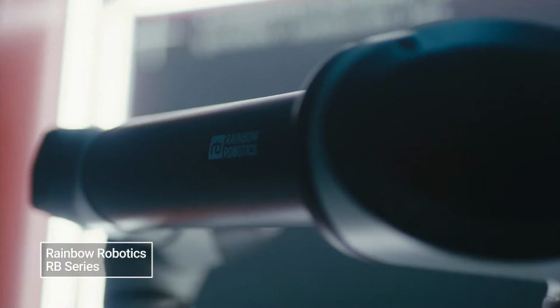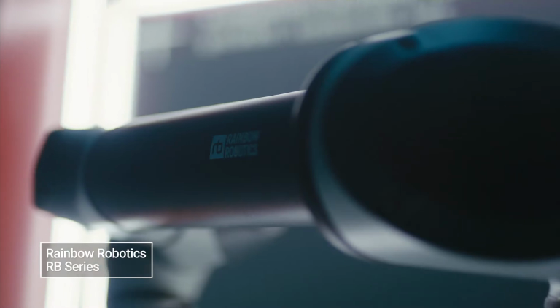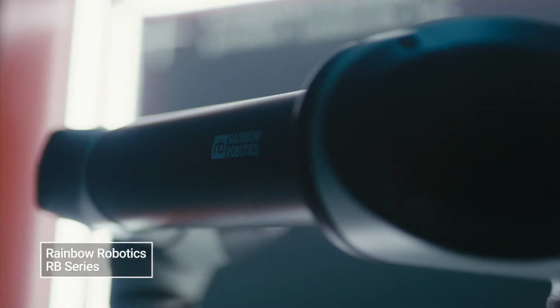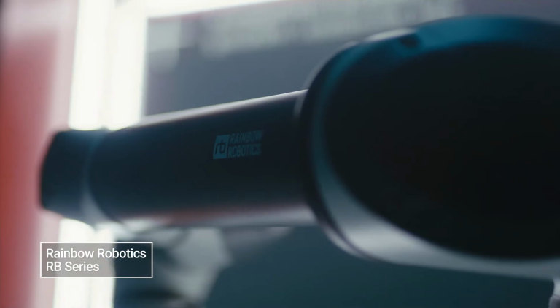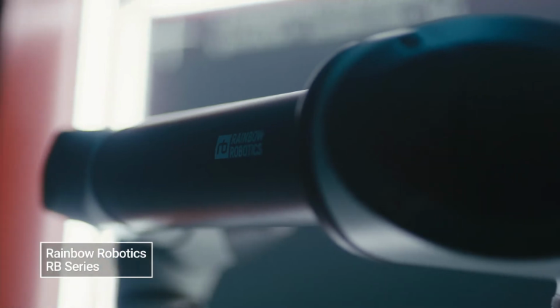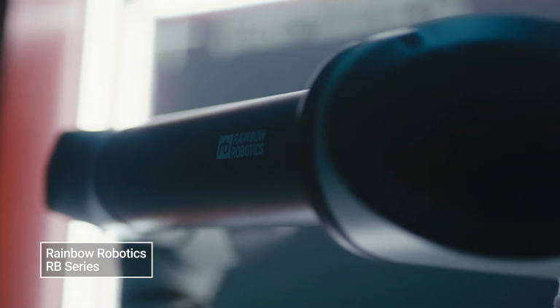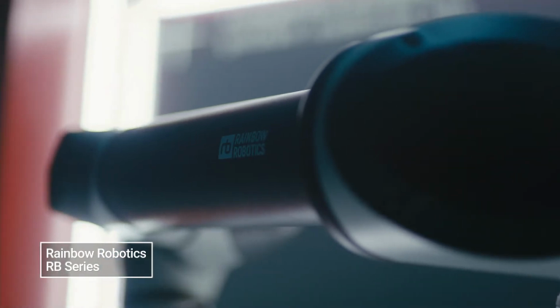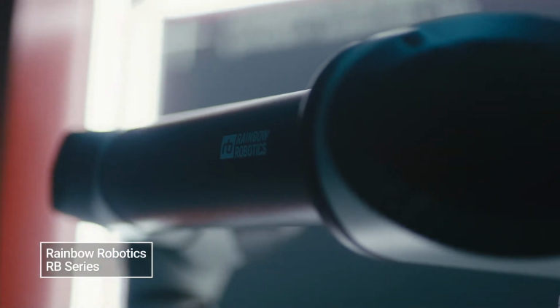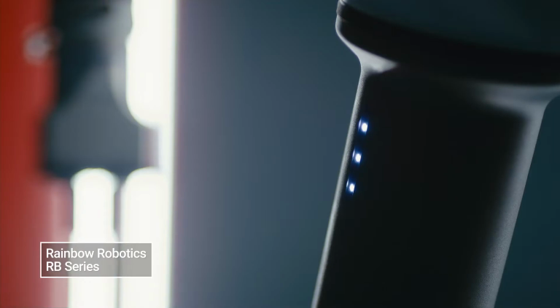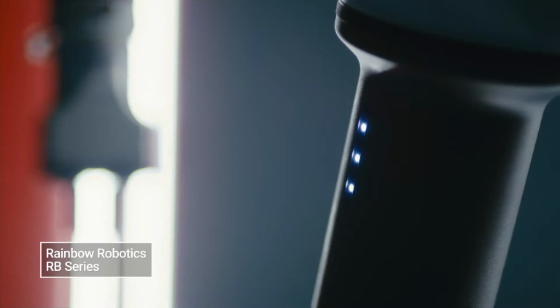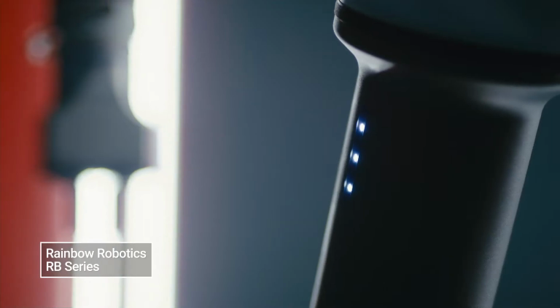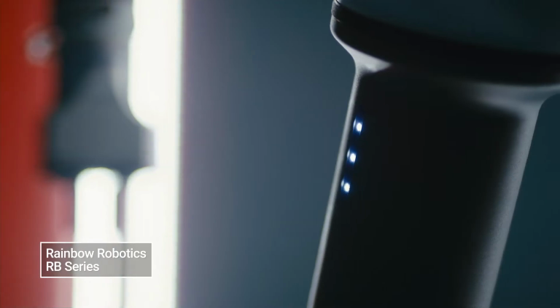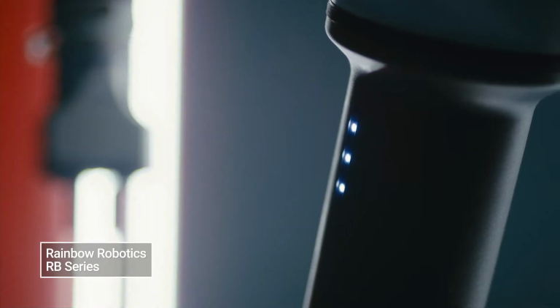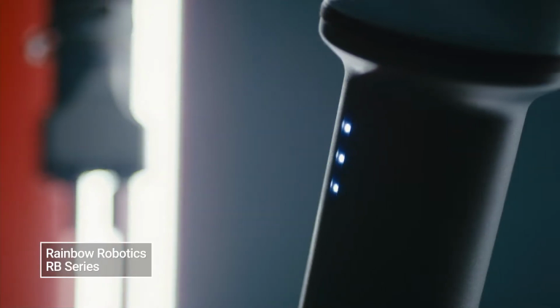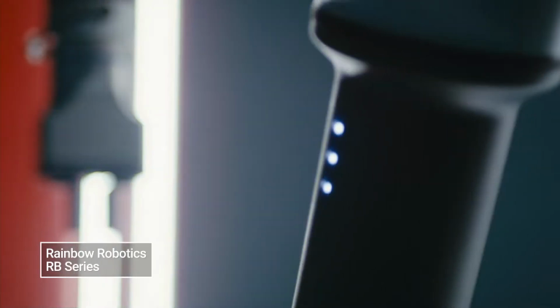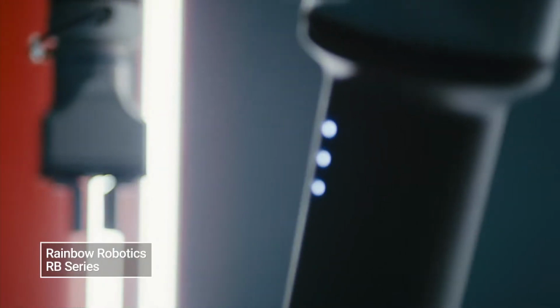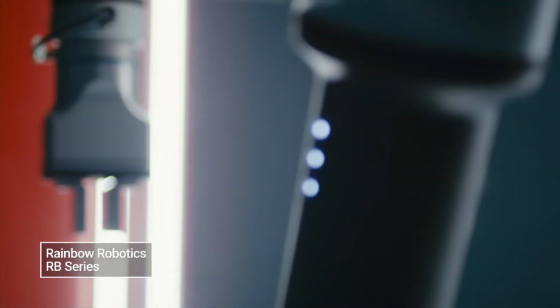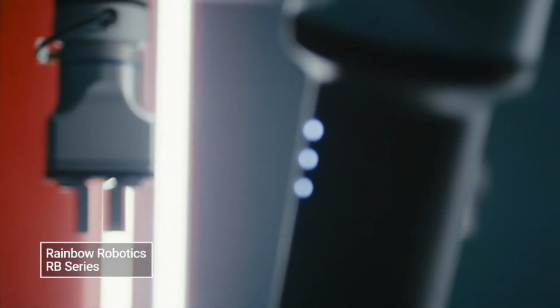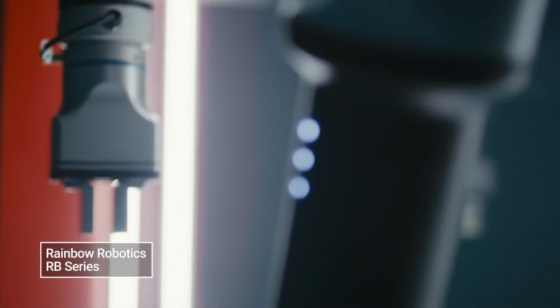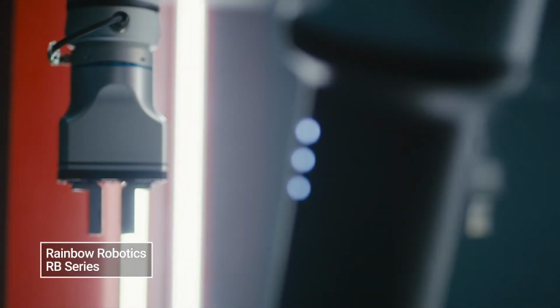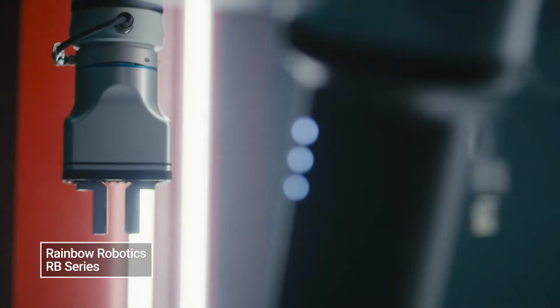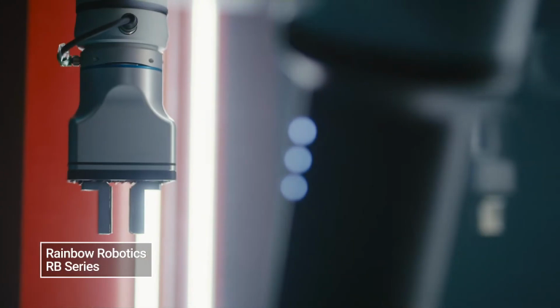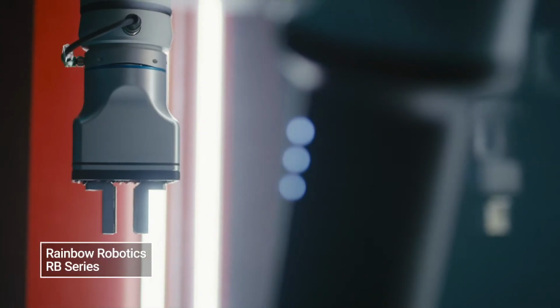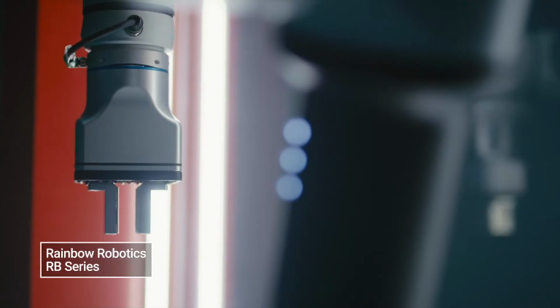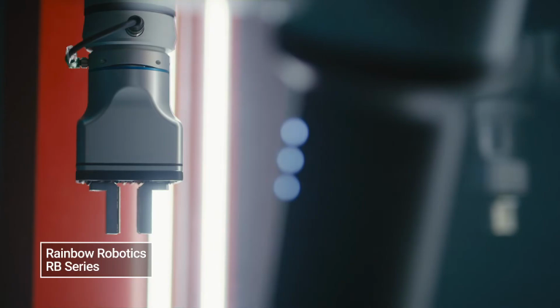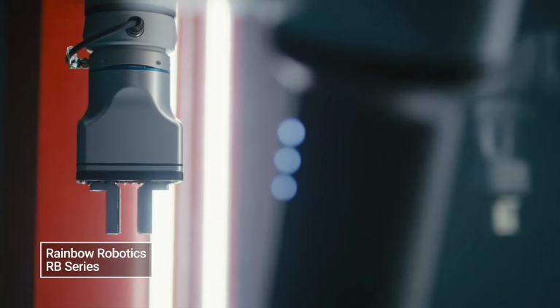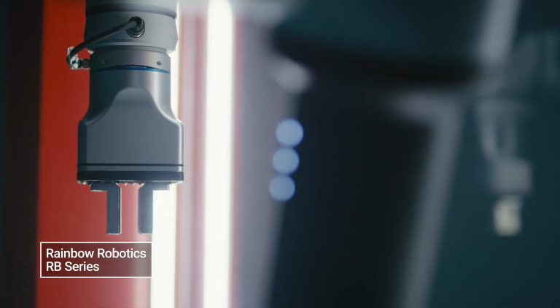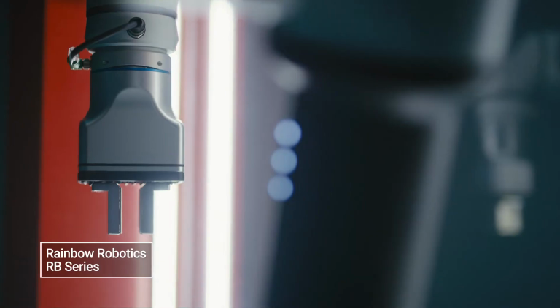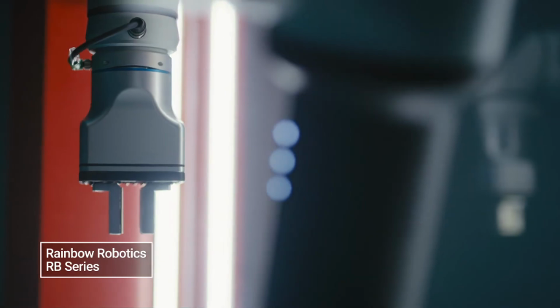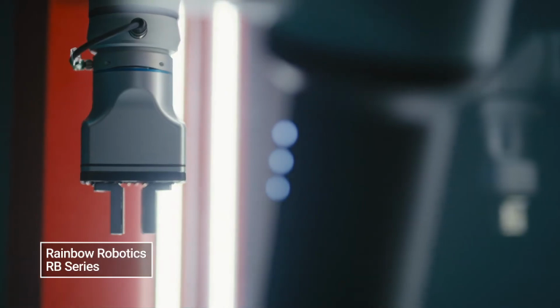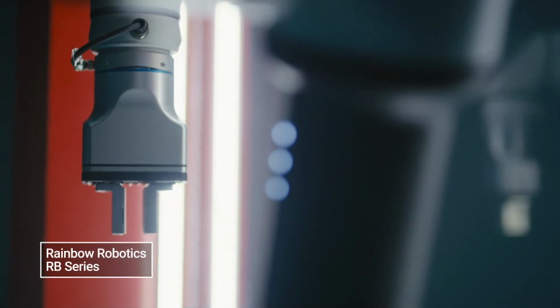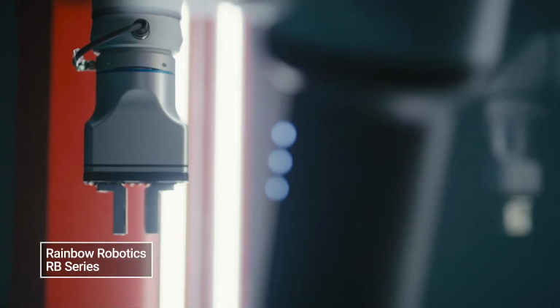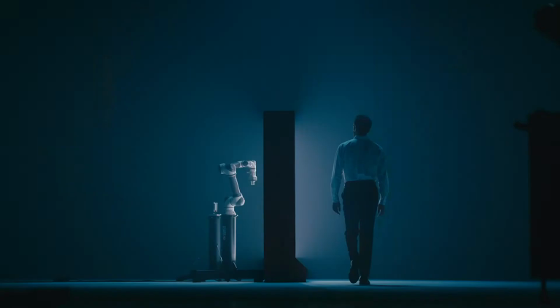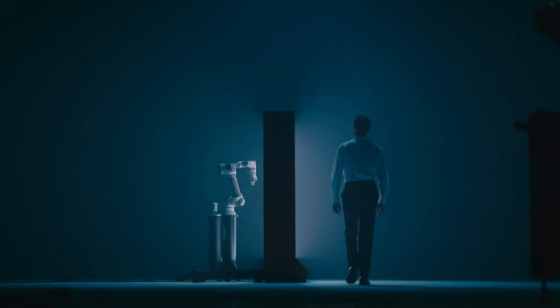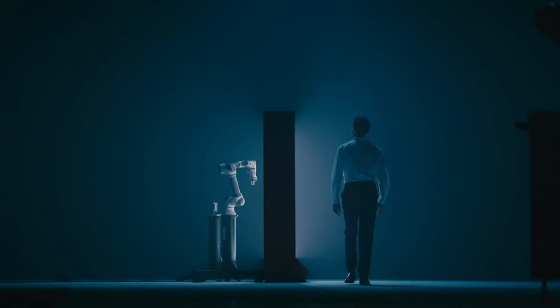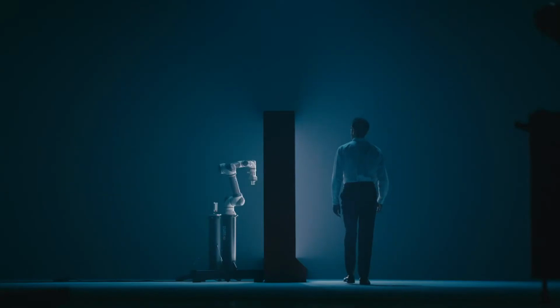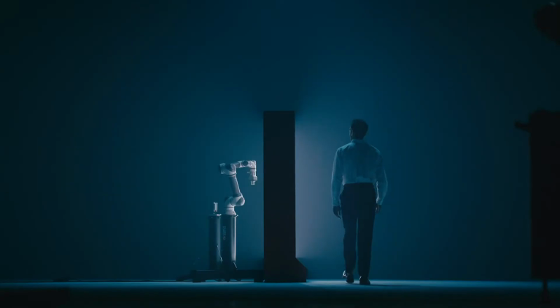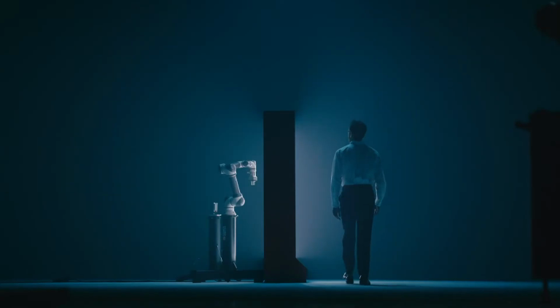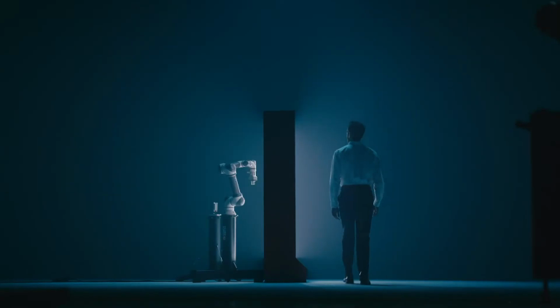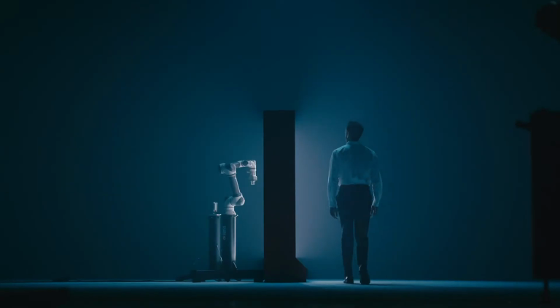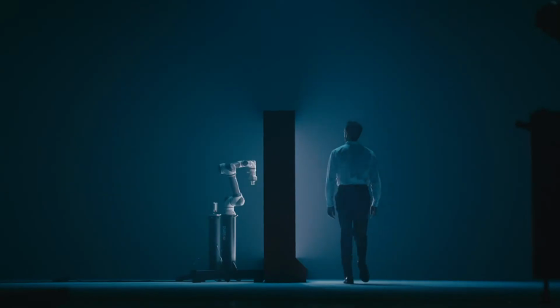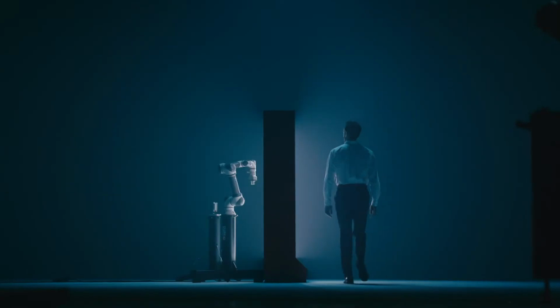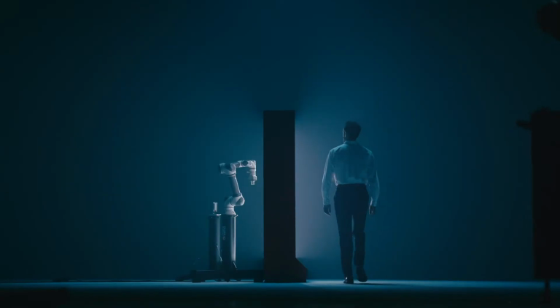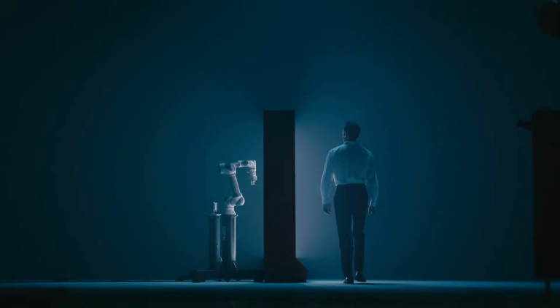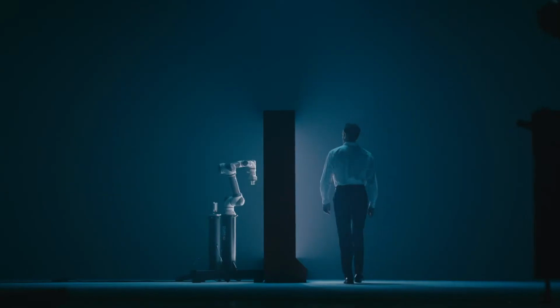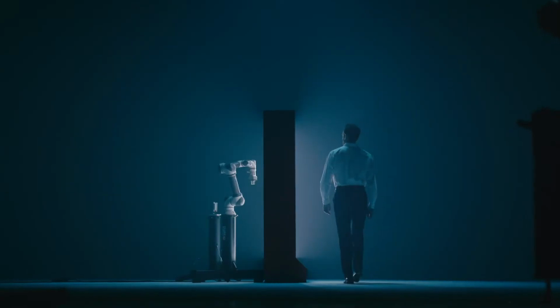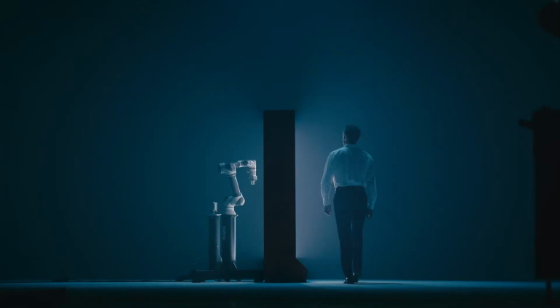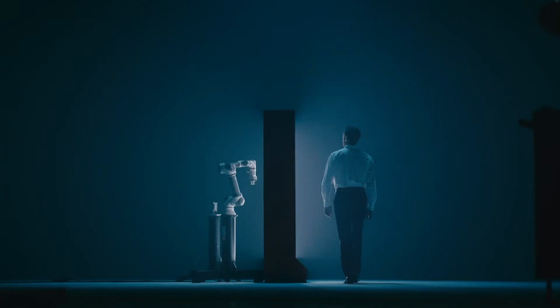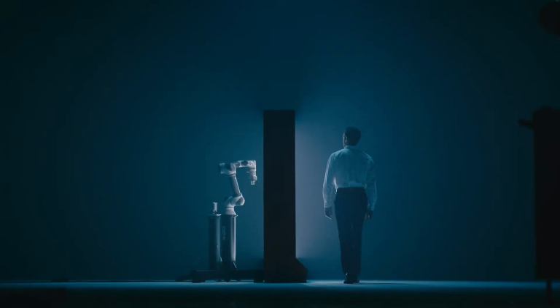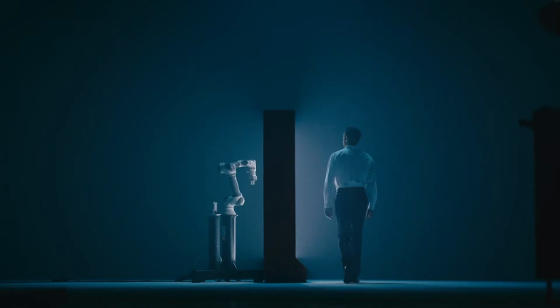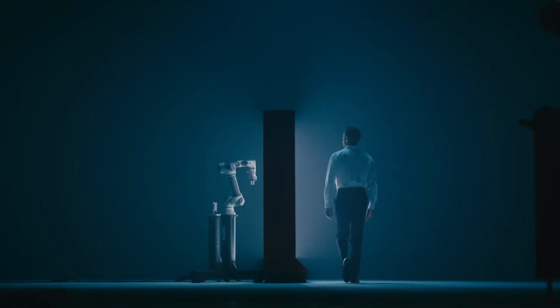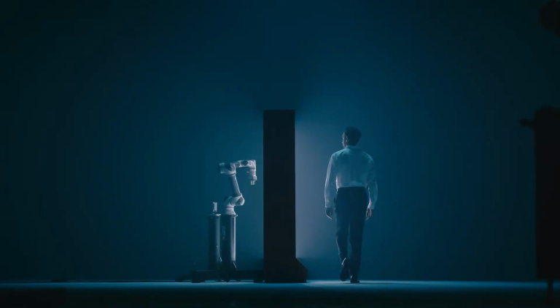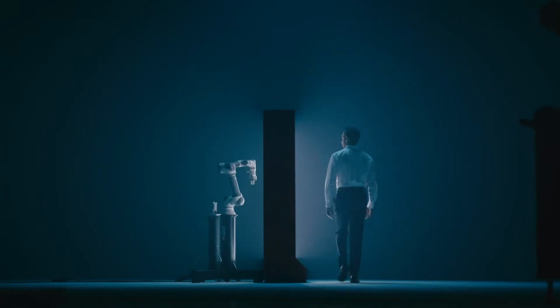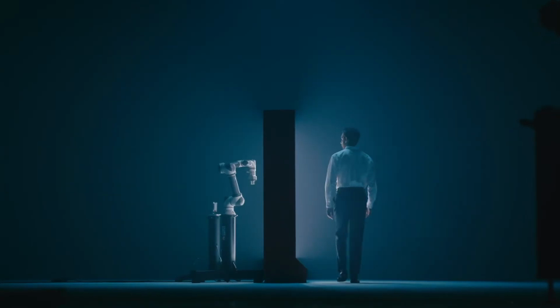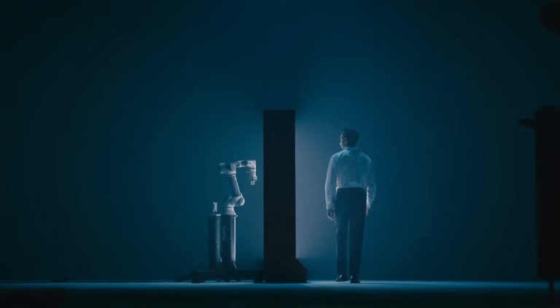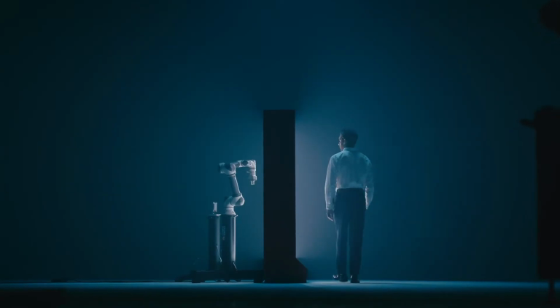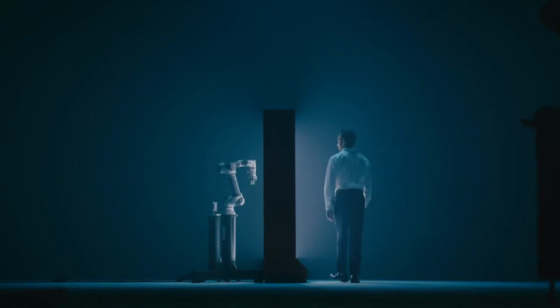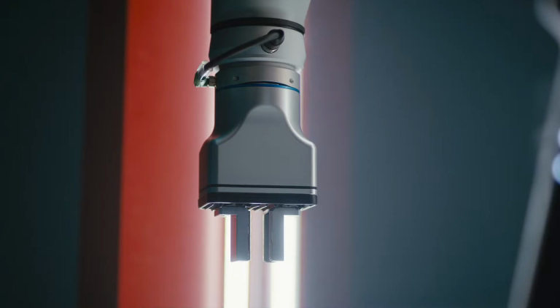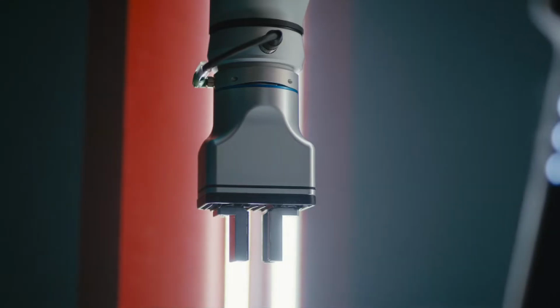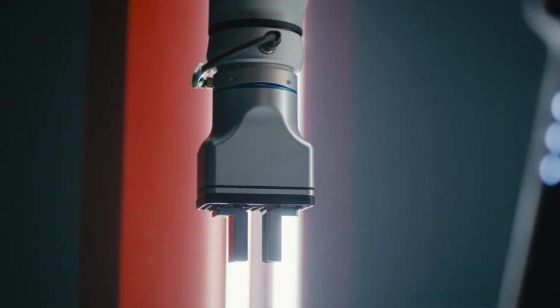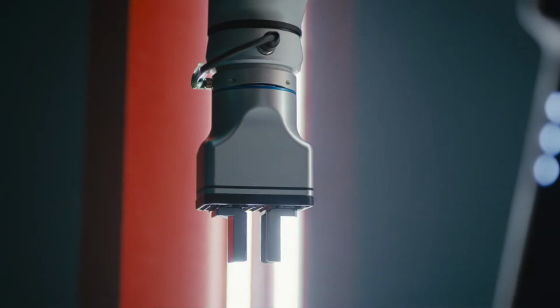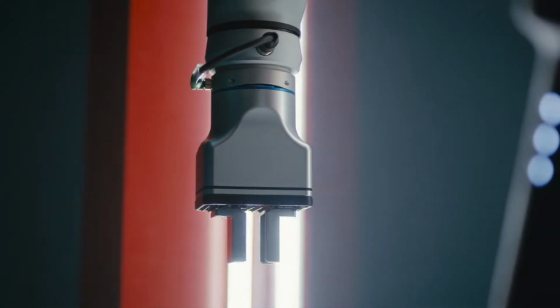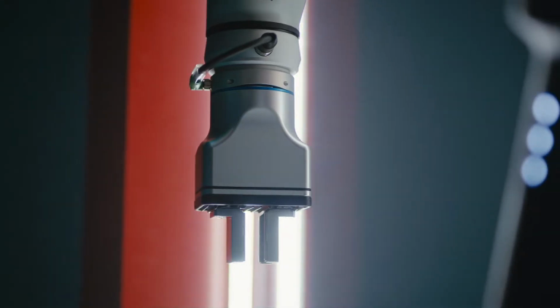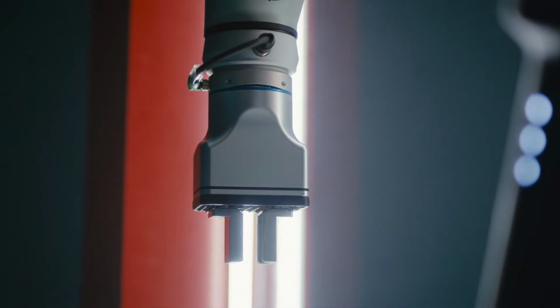To create a future where humans and robots collaborate, we developed the RB series of collaborative robots based on our original core robot technologies.